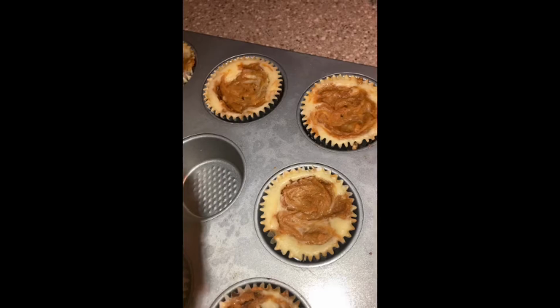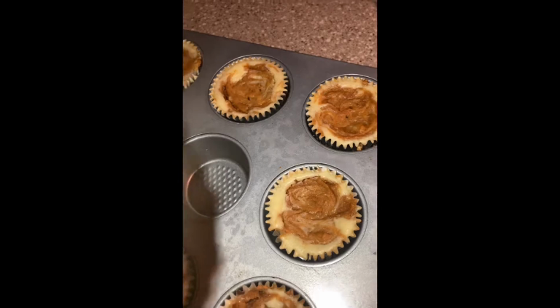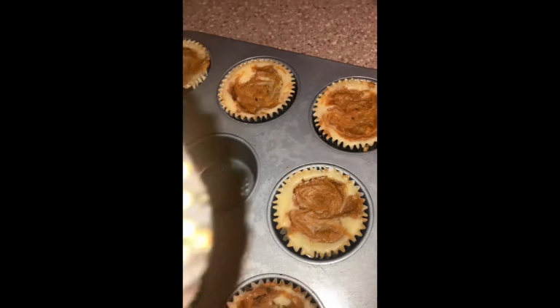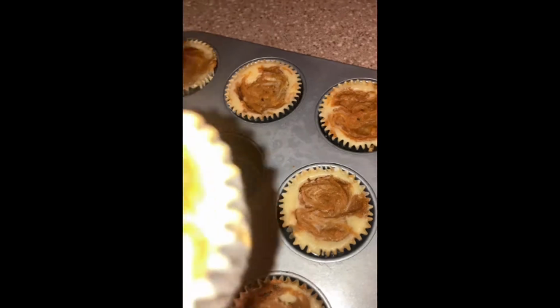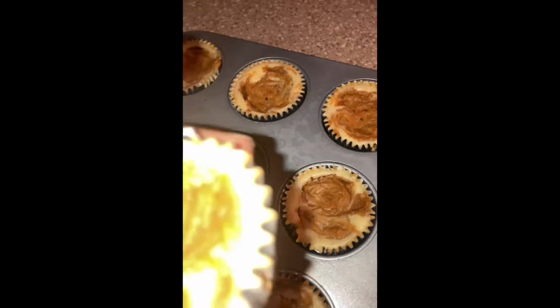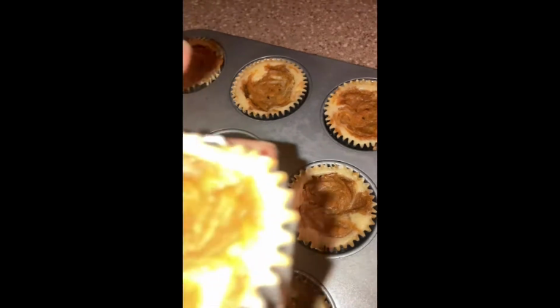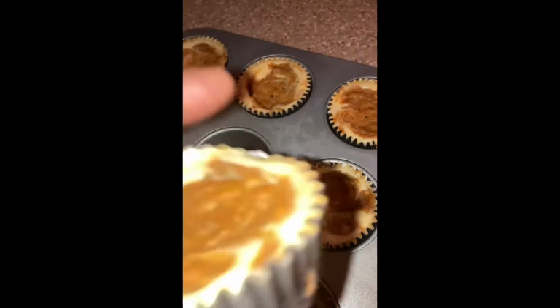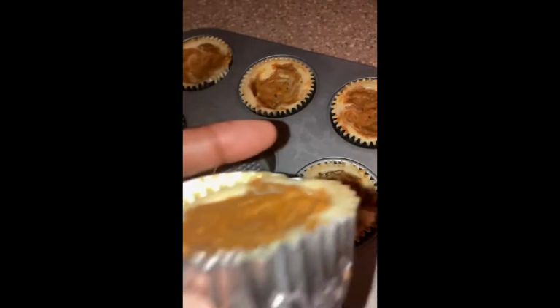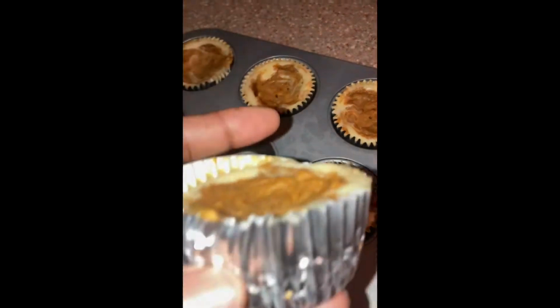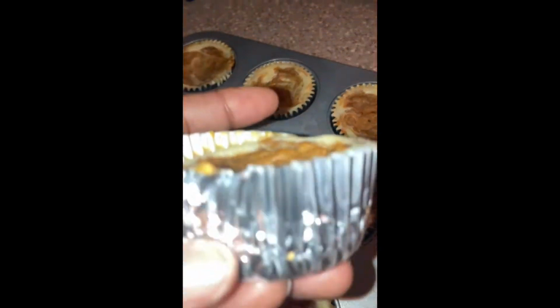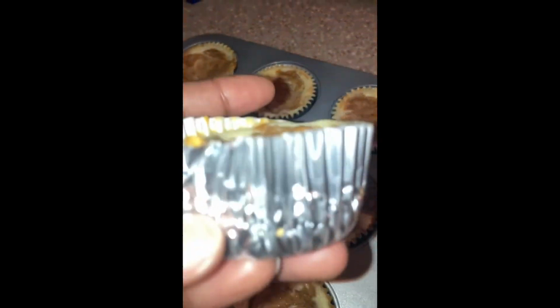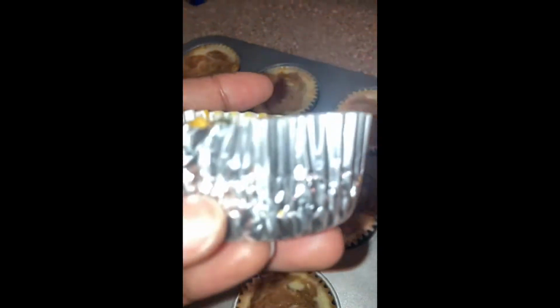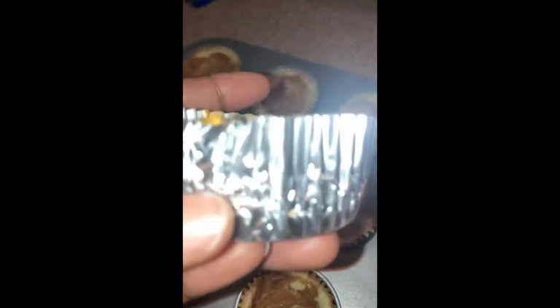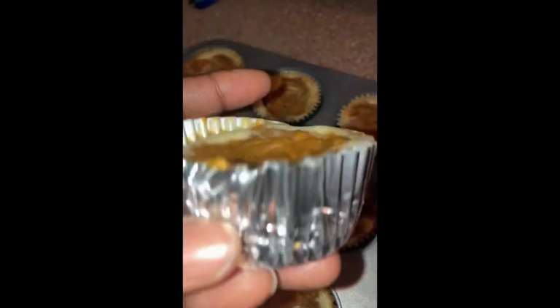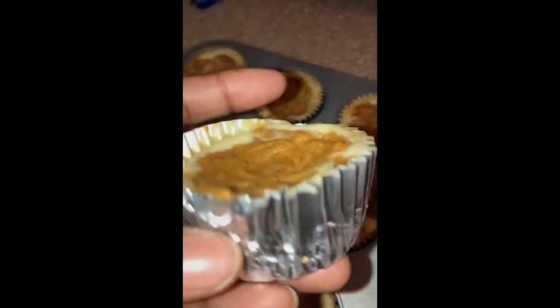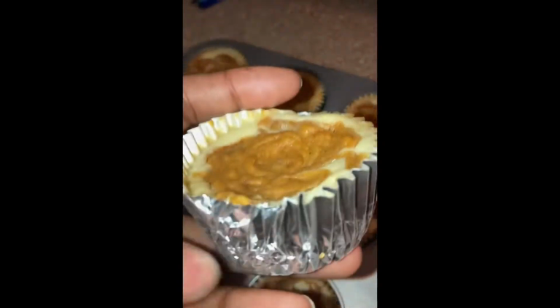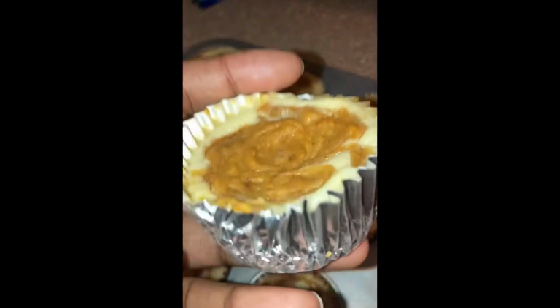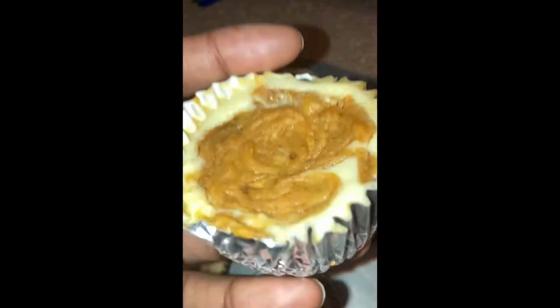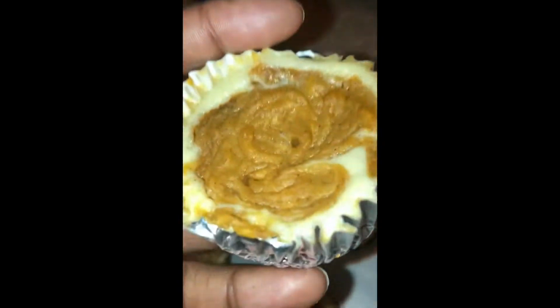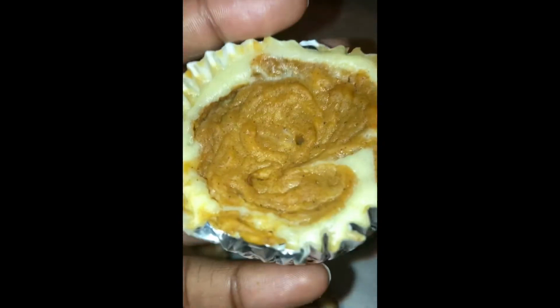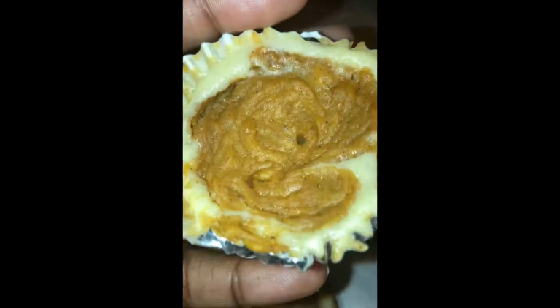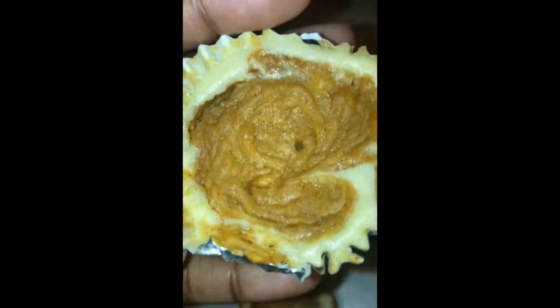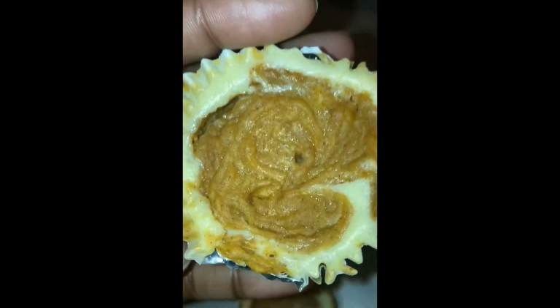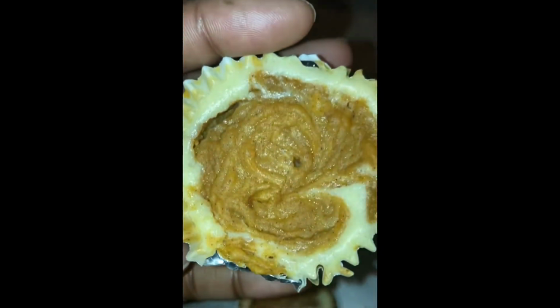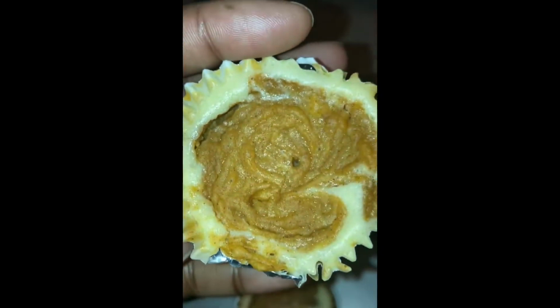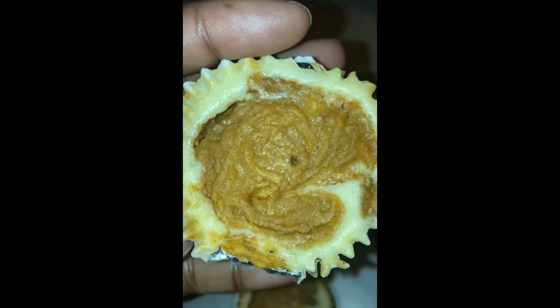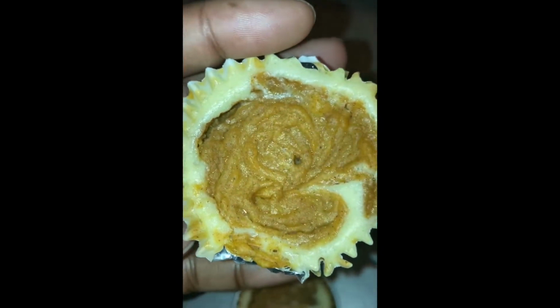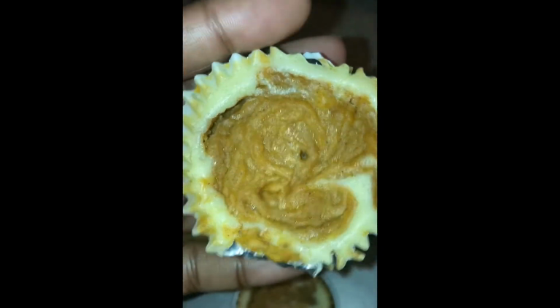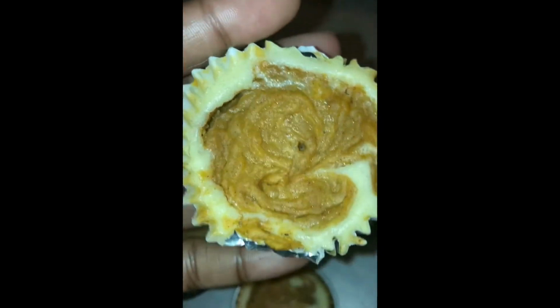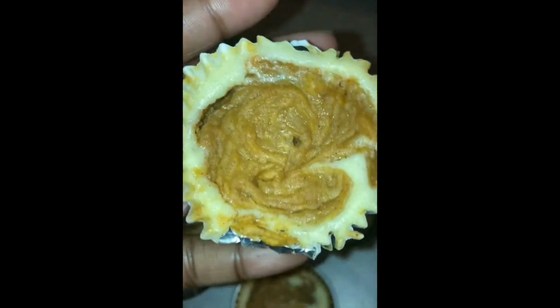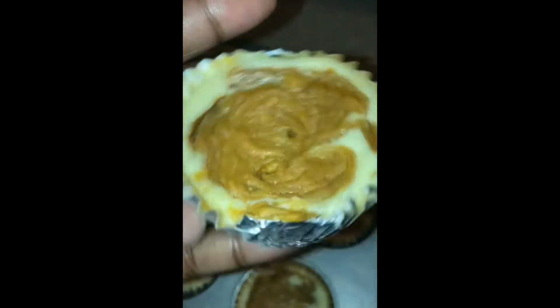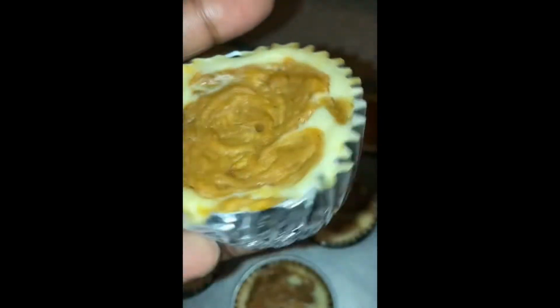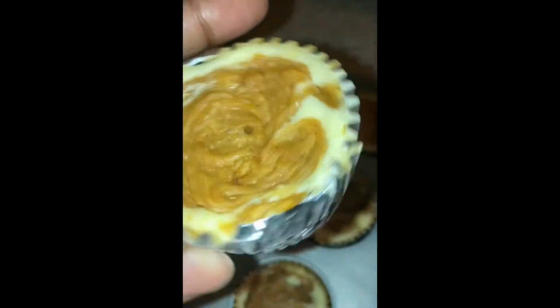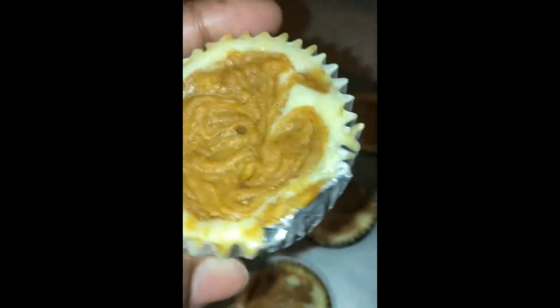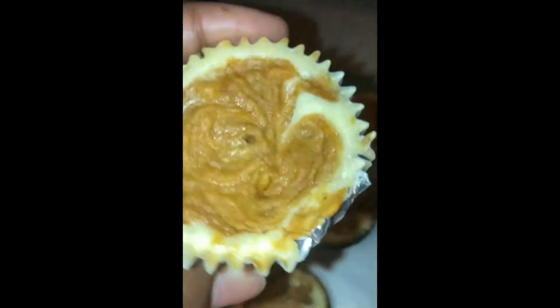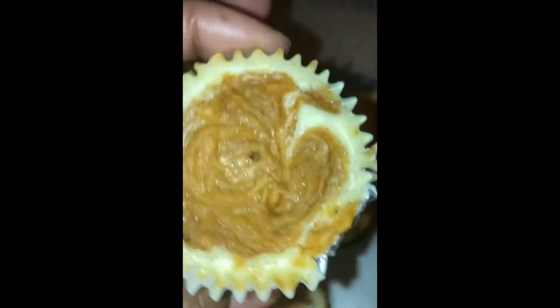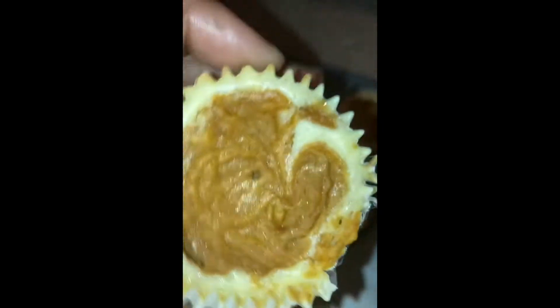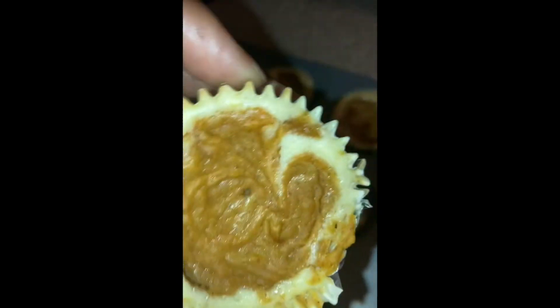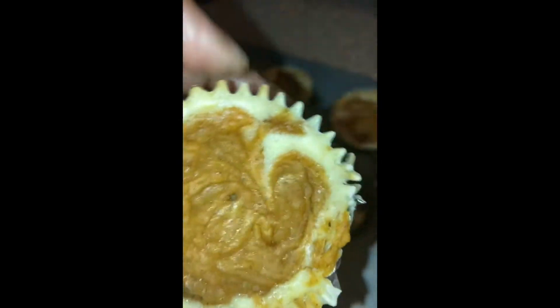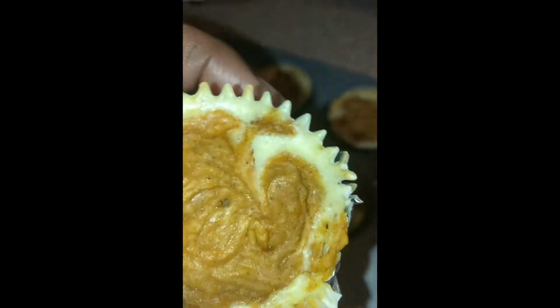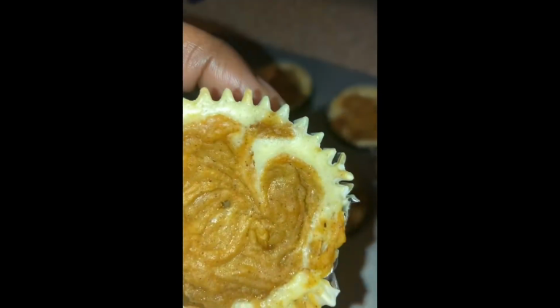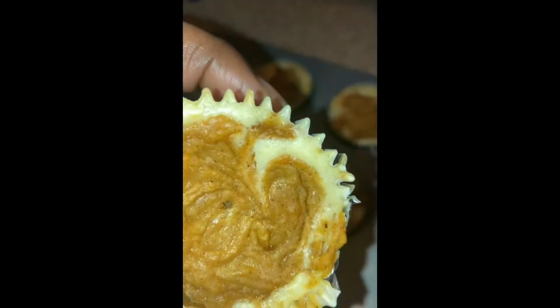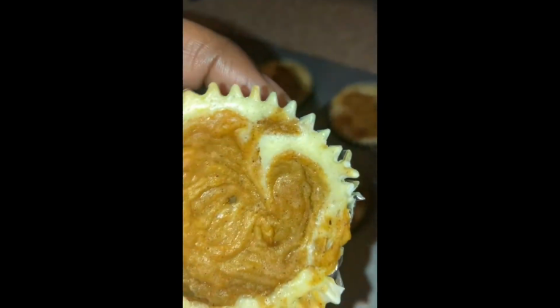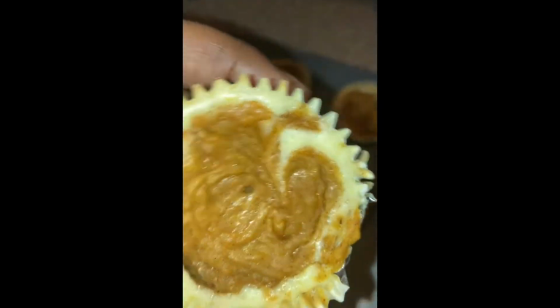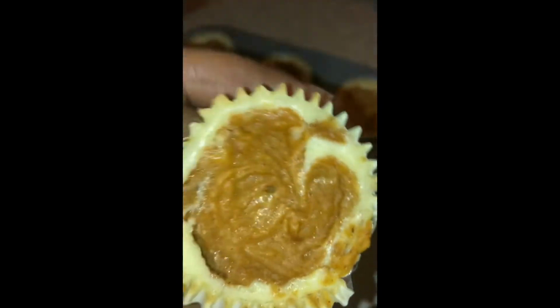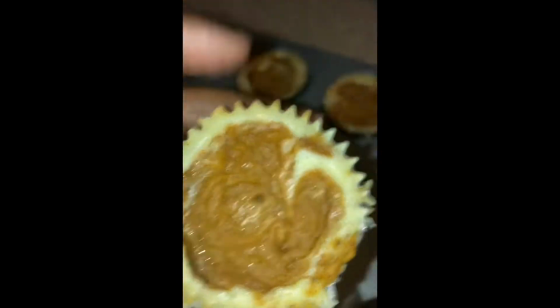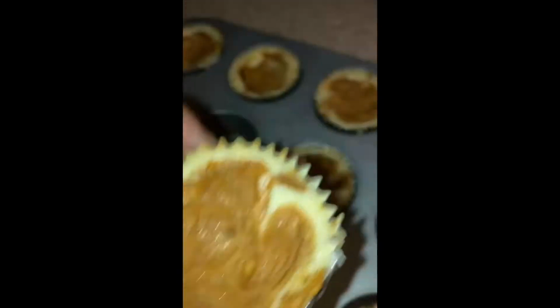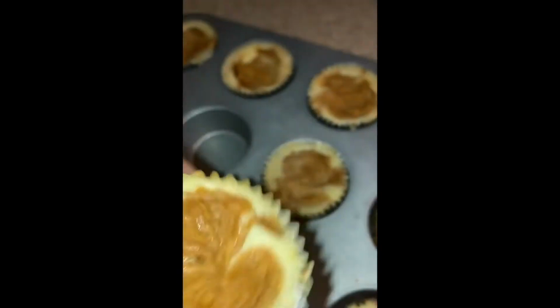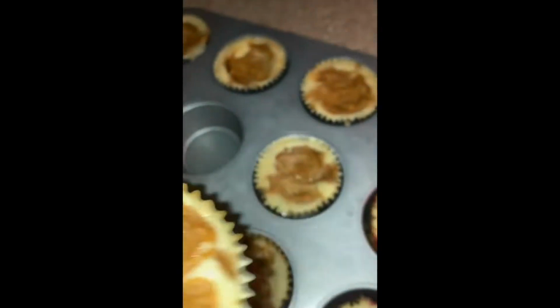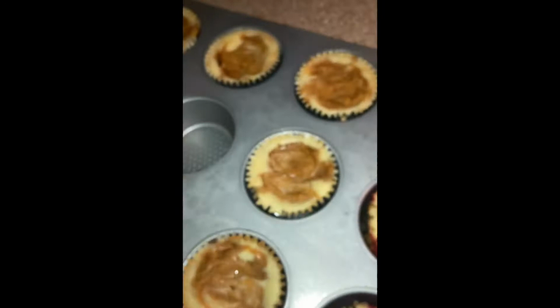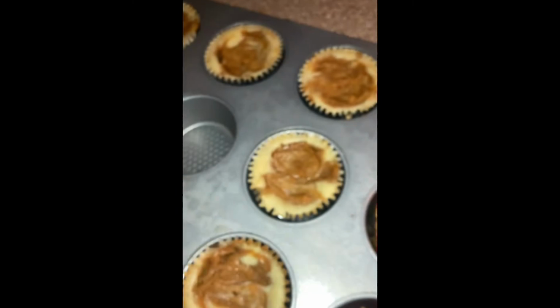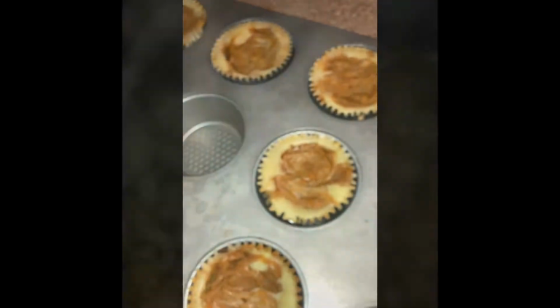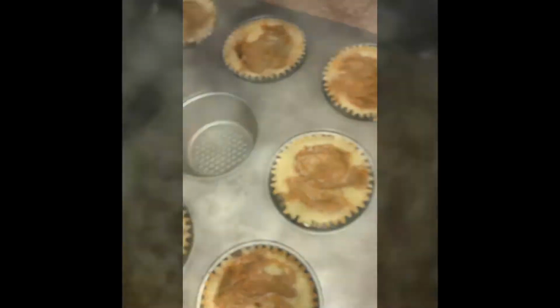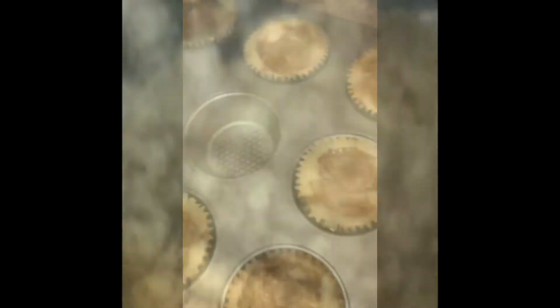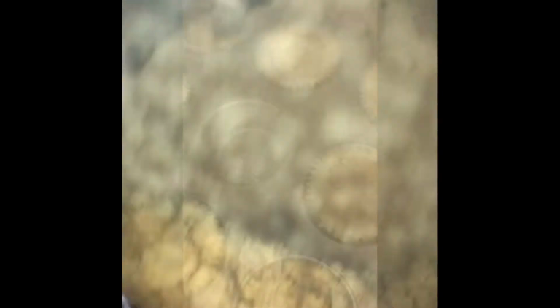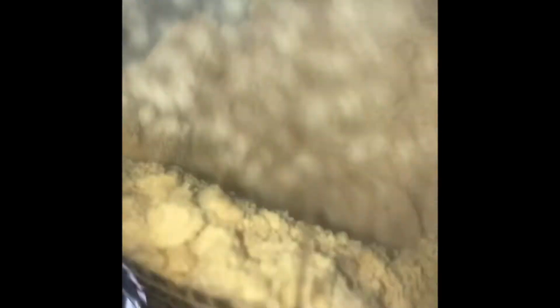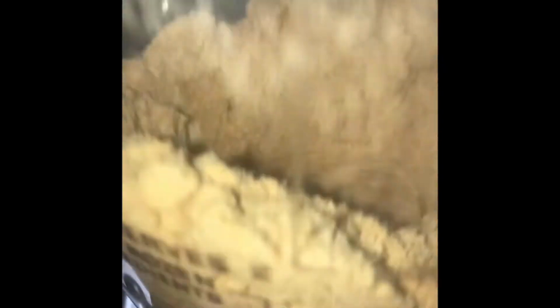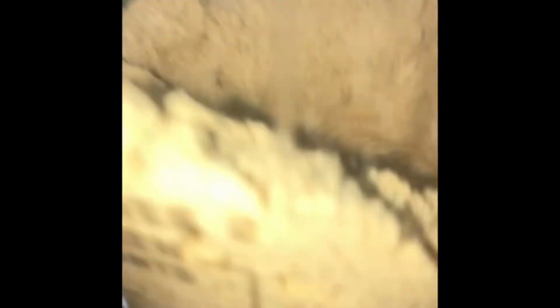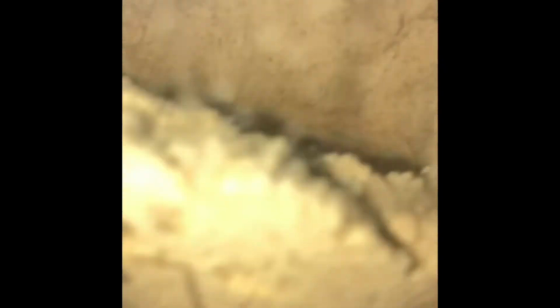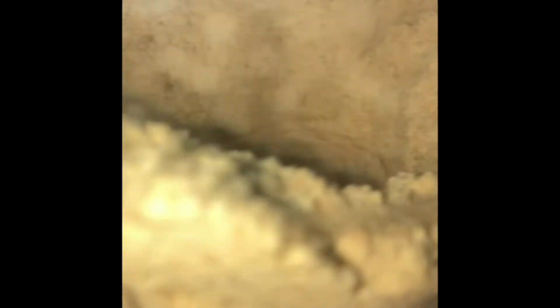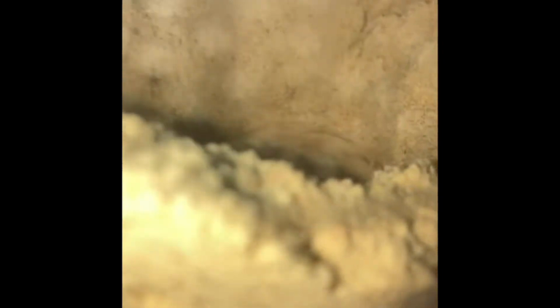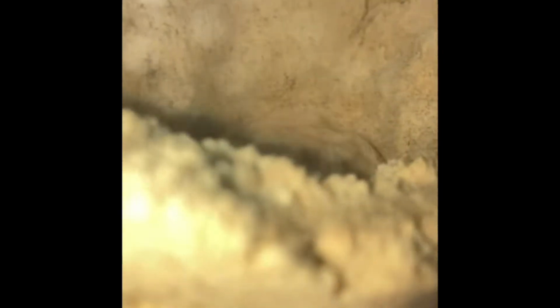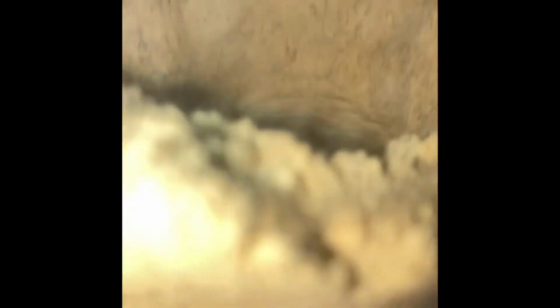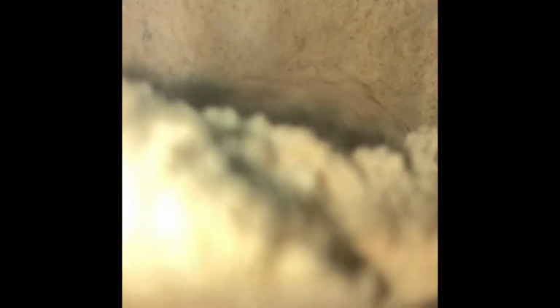What's up, today I'm gonna show you how I made these sweet potato cheesecake bites. Okay, let's get into it.